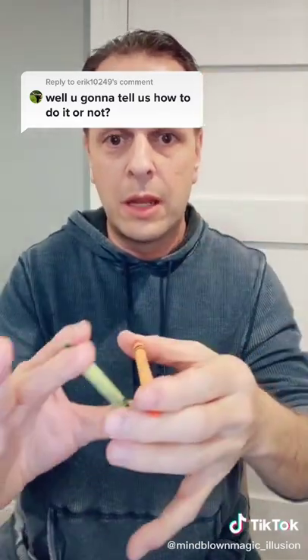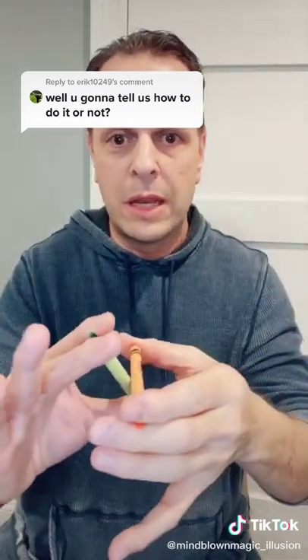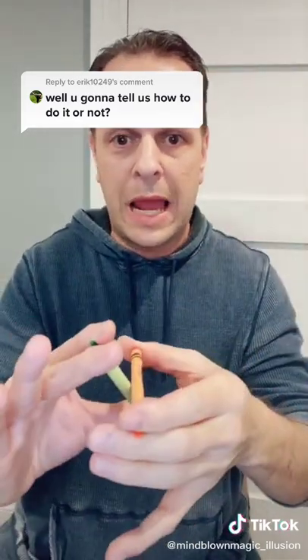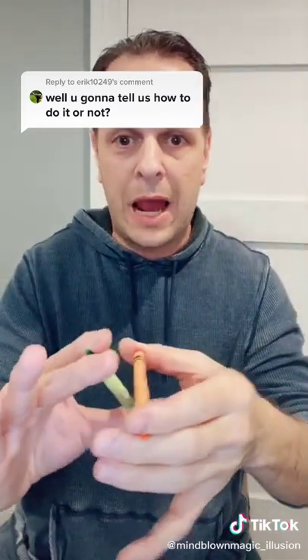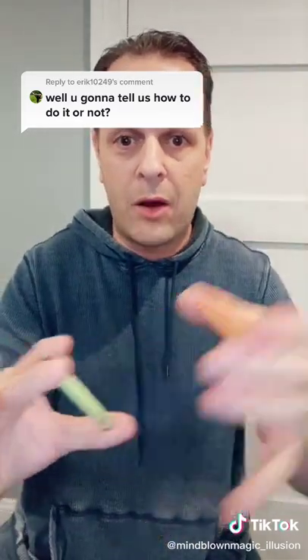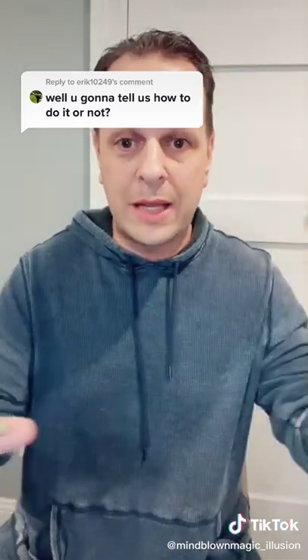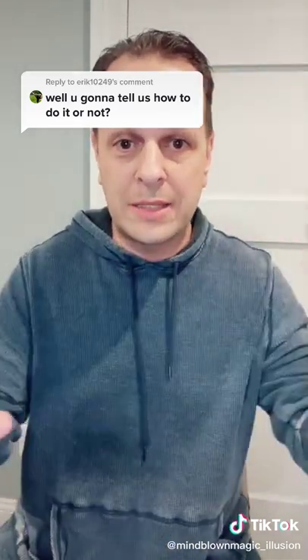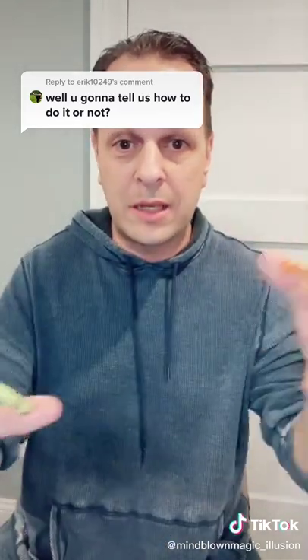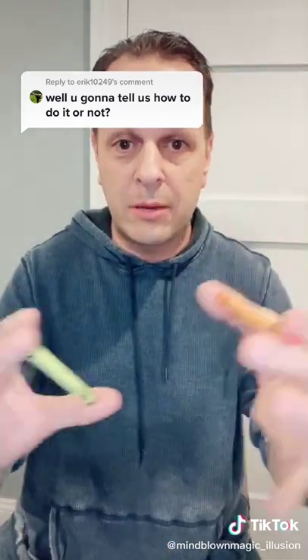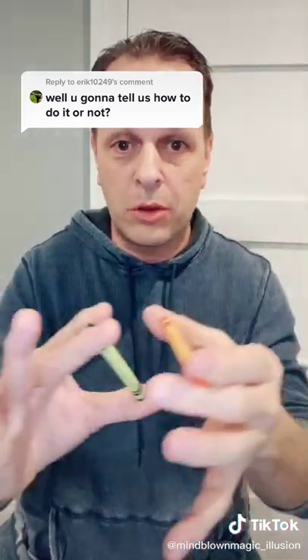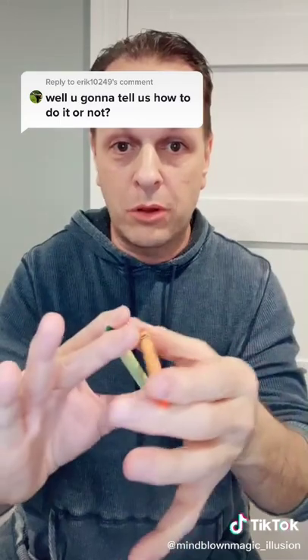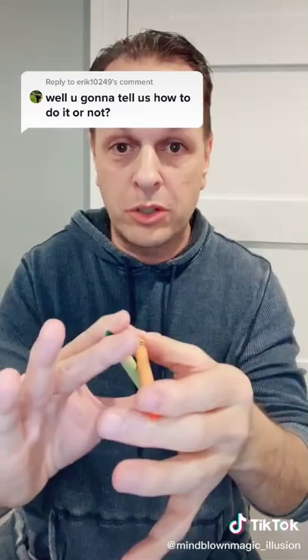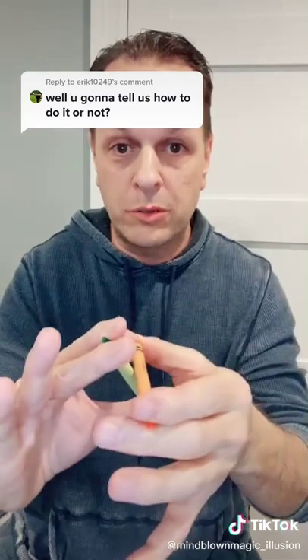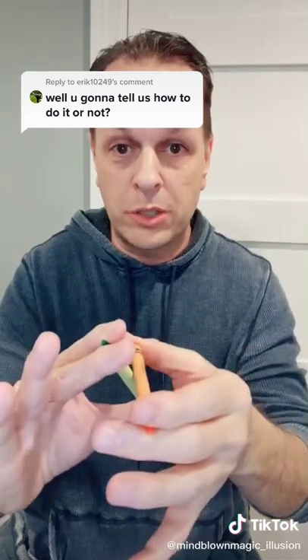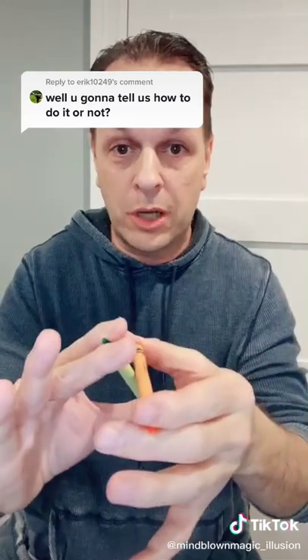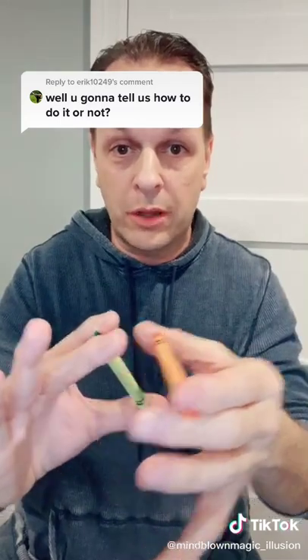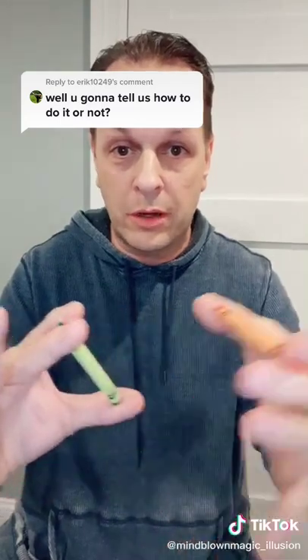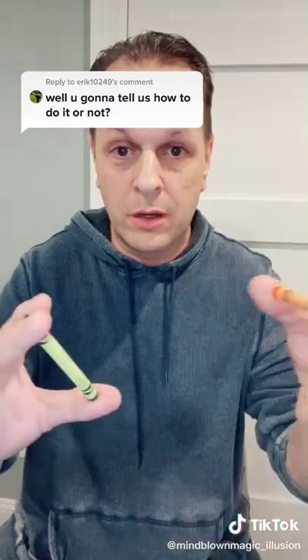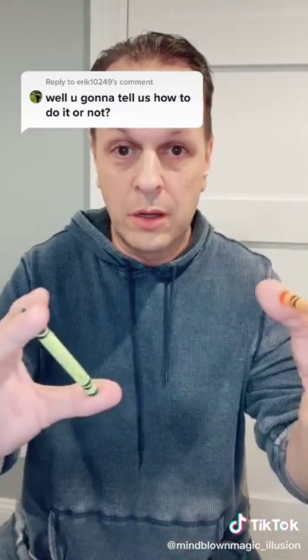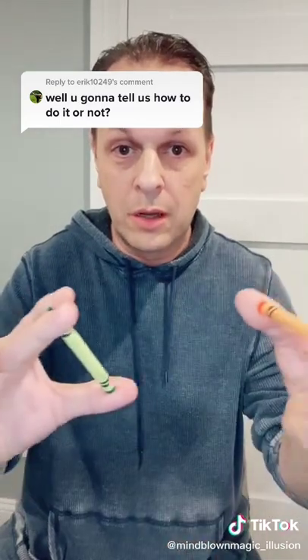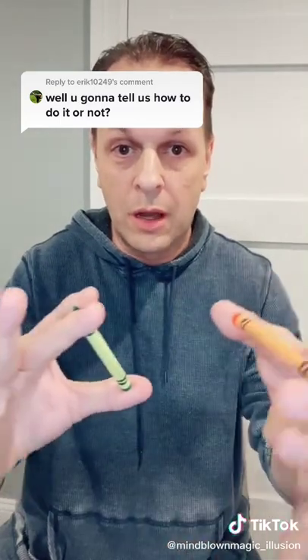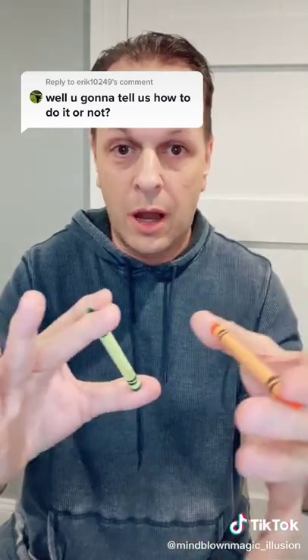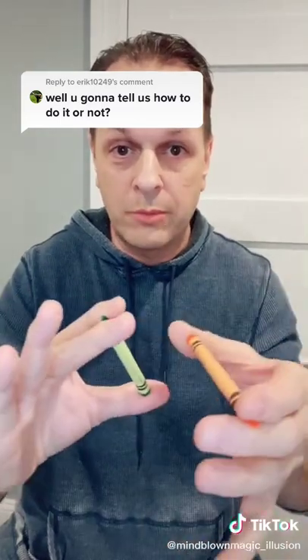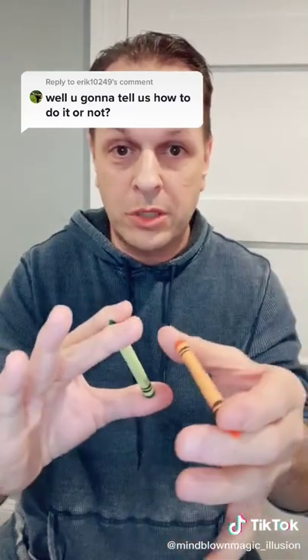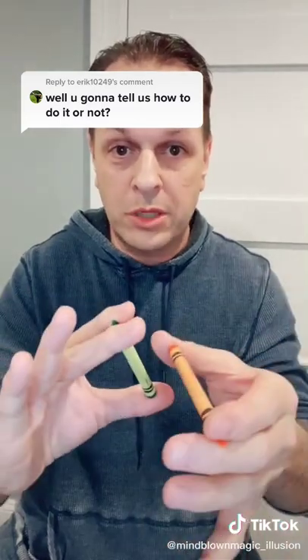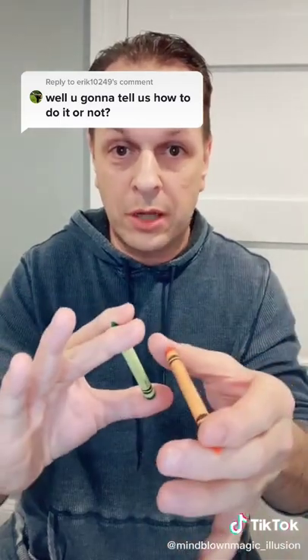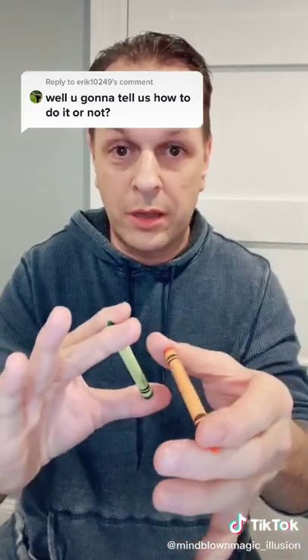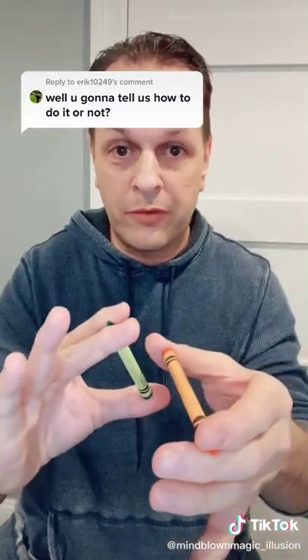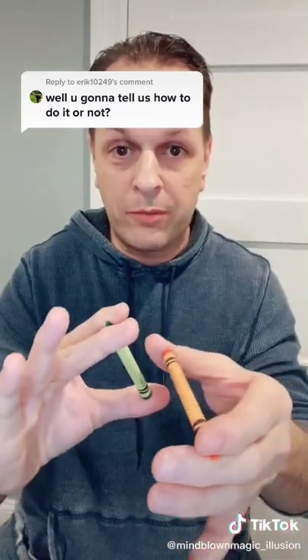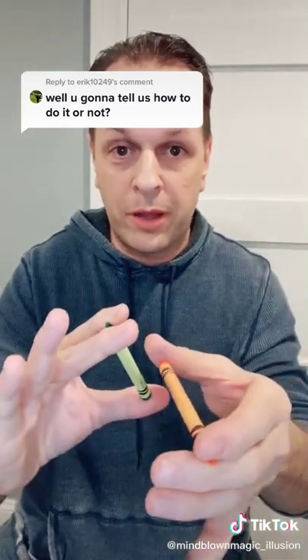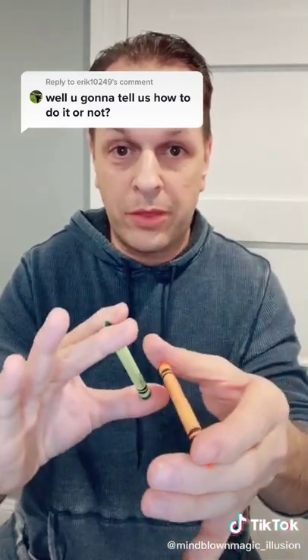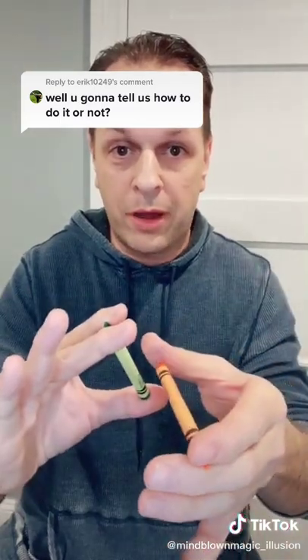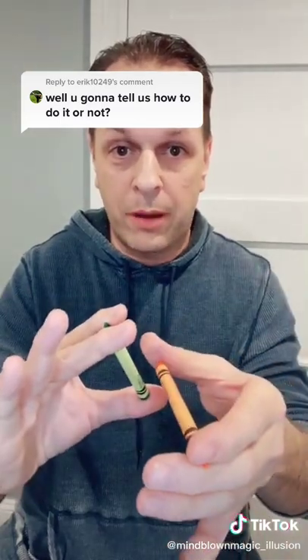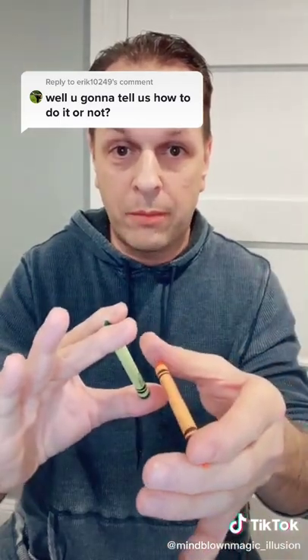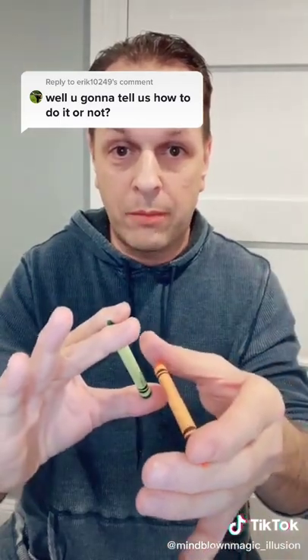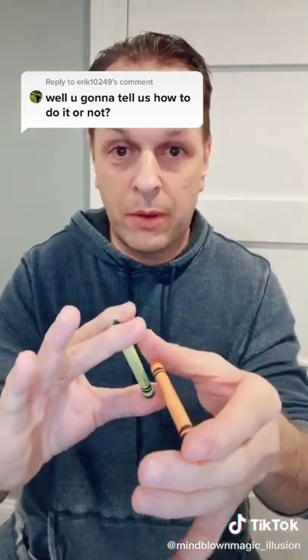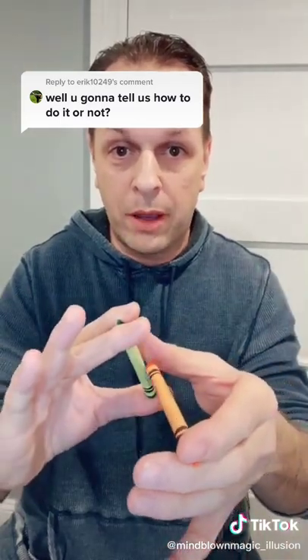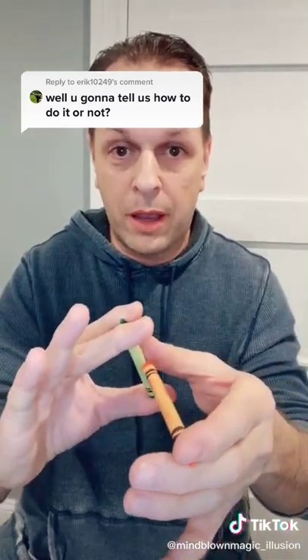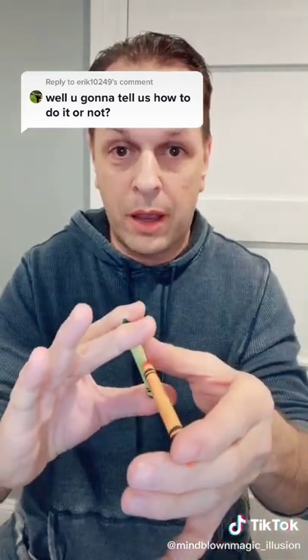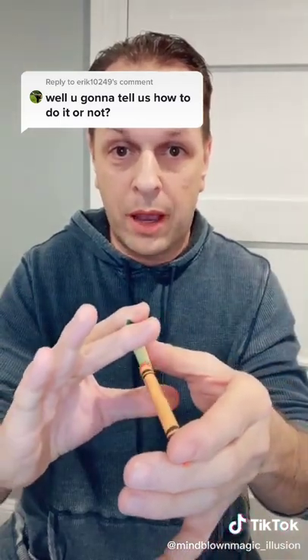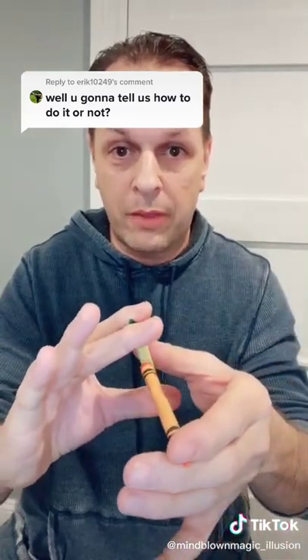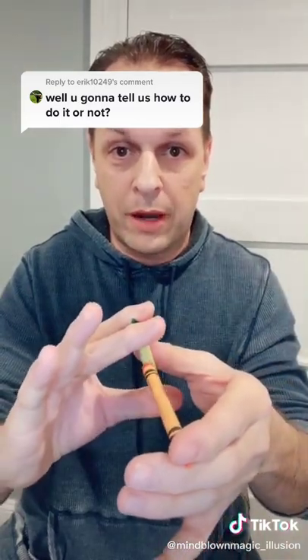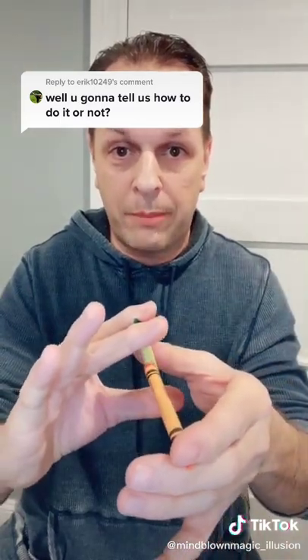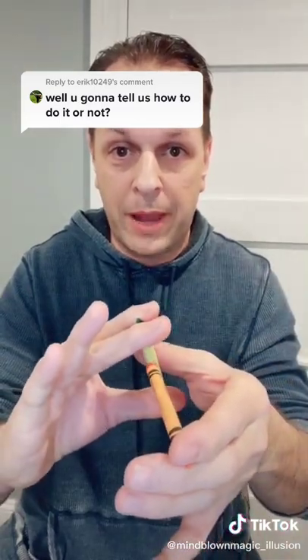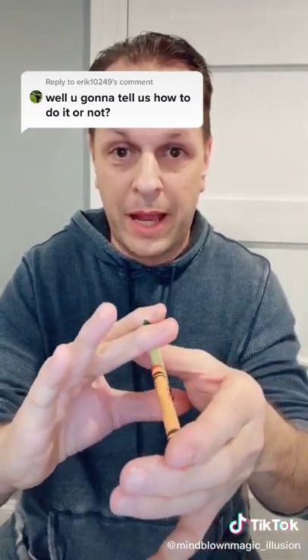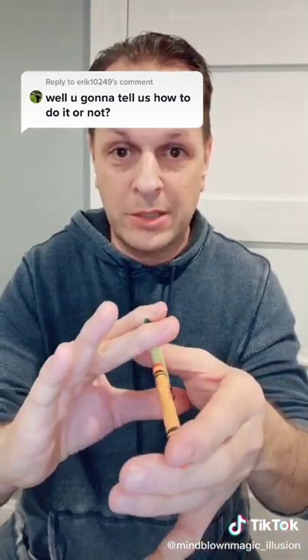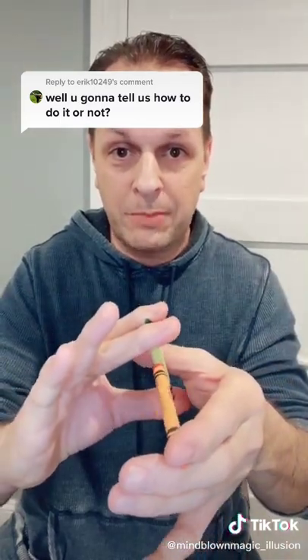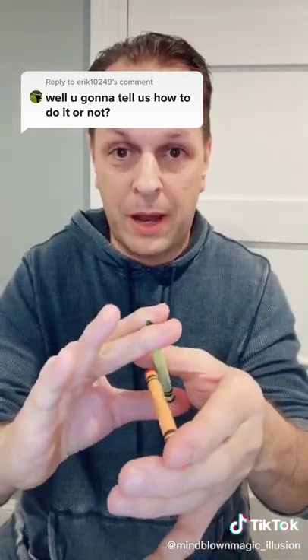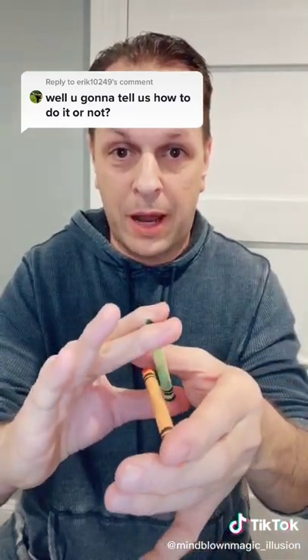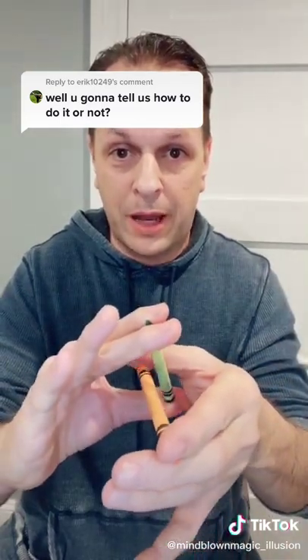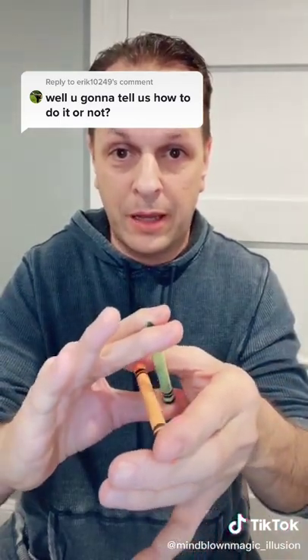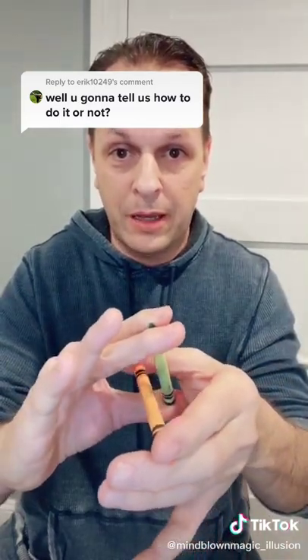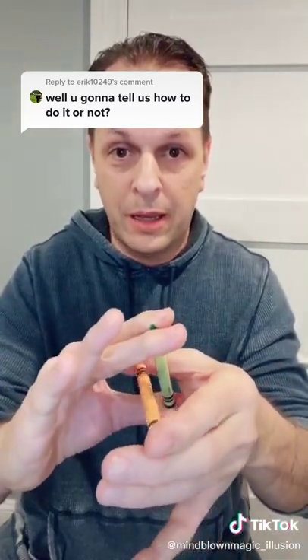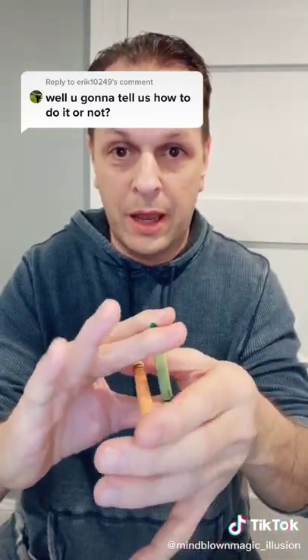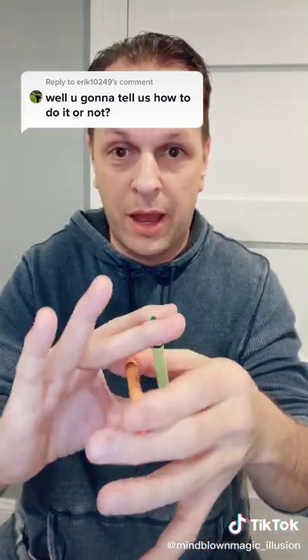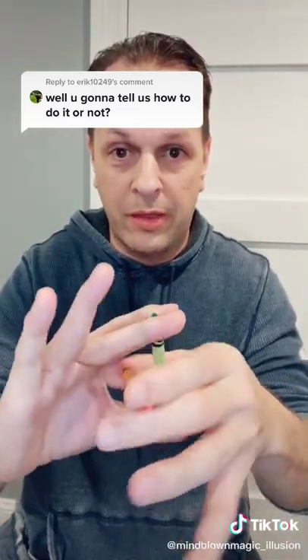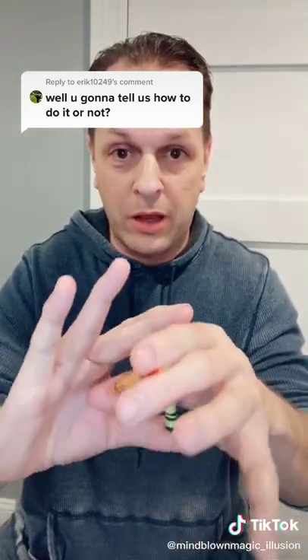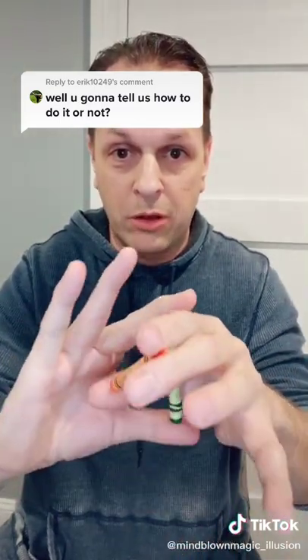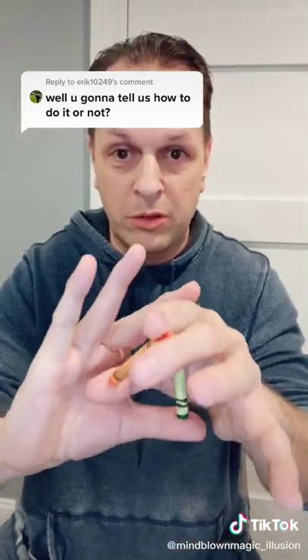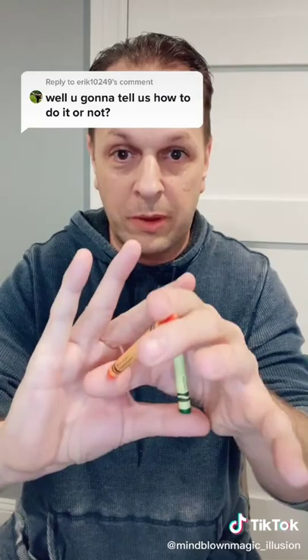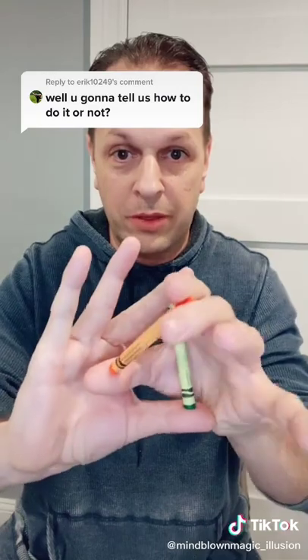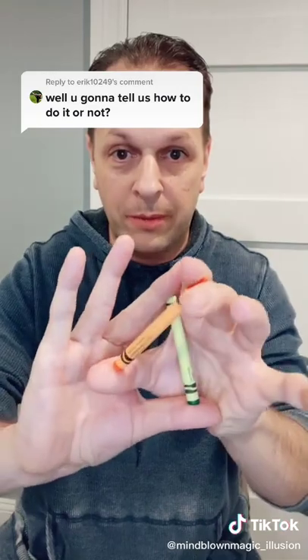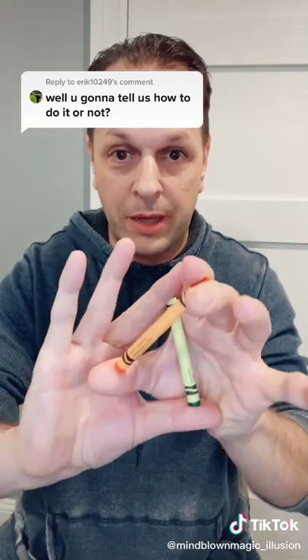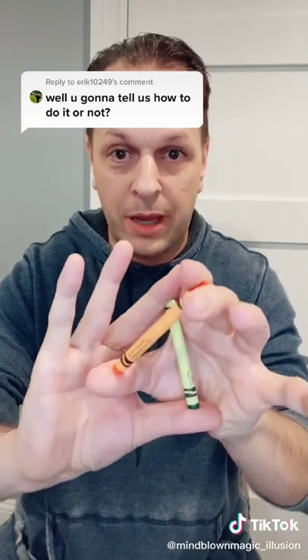Now as they come close to each other, I'm just going to lift my thumb and let it pass by and then close my thumb again.